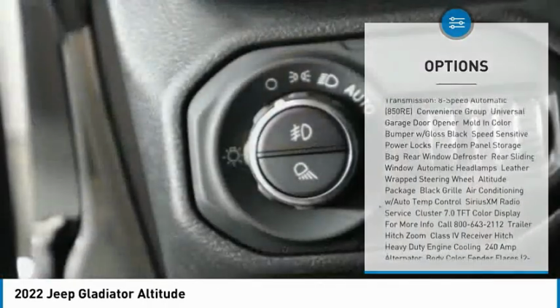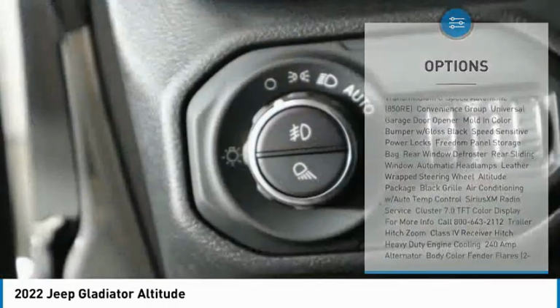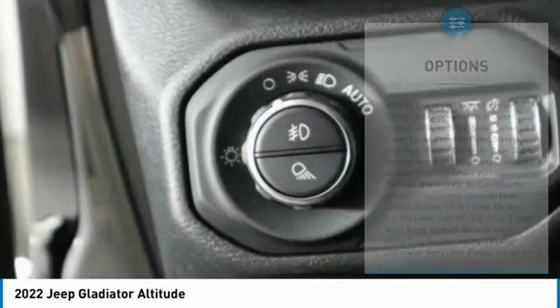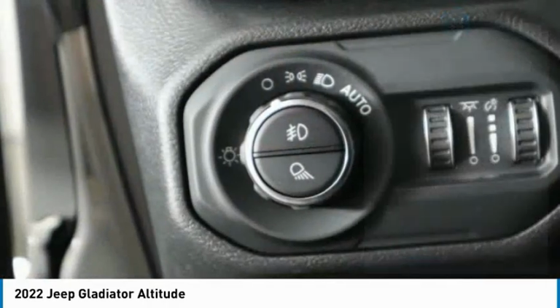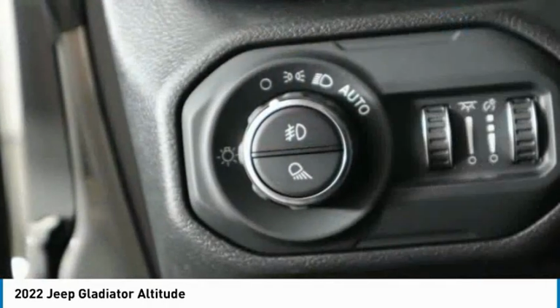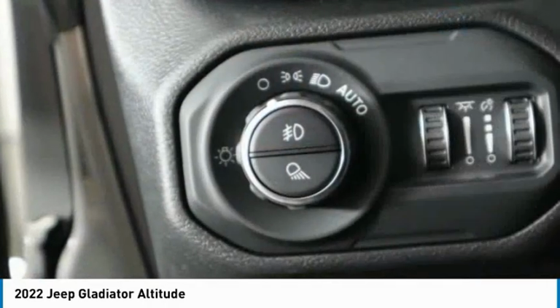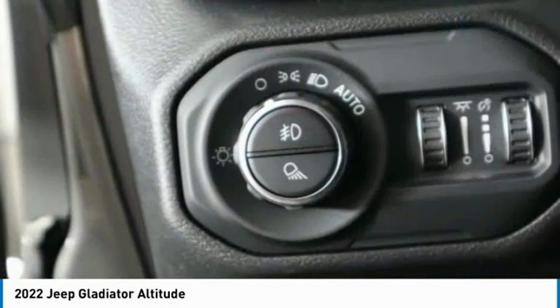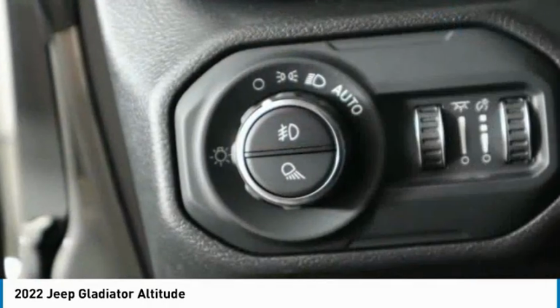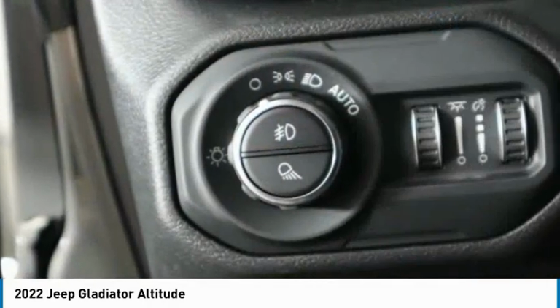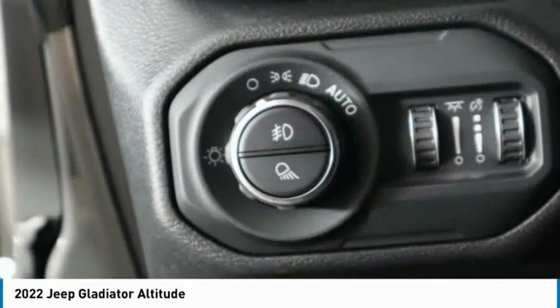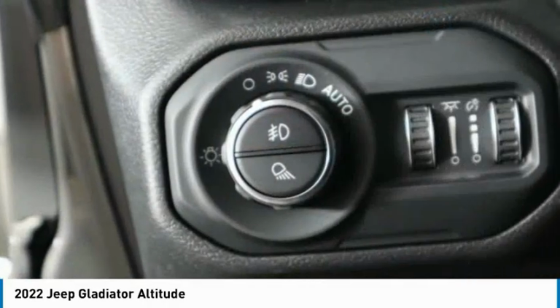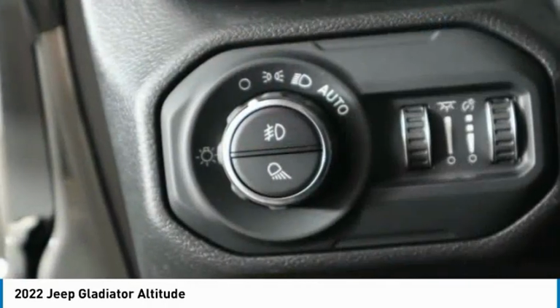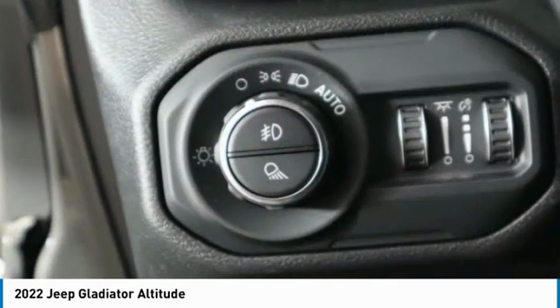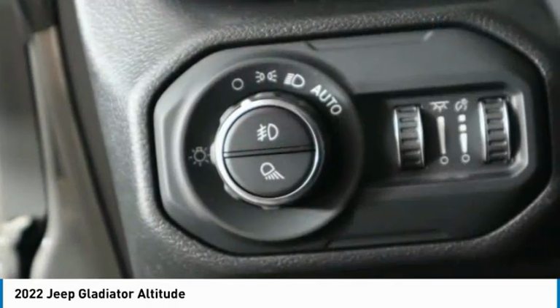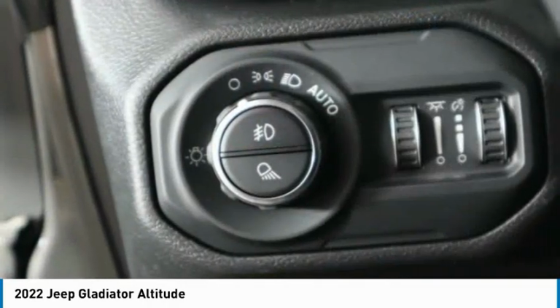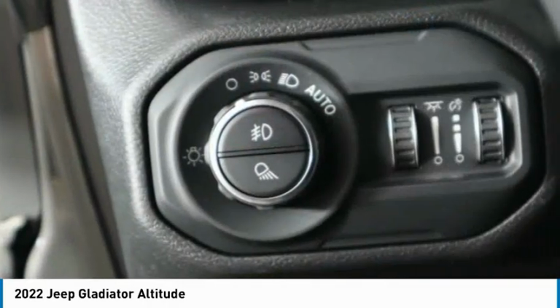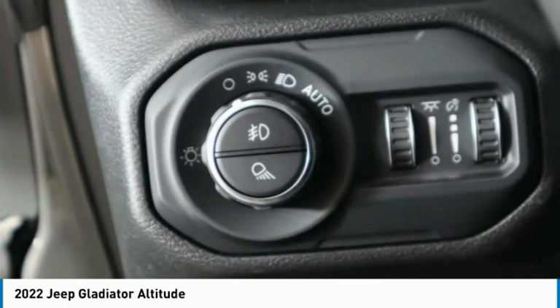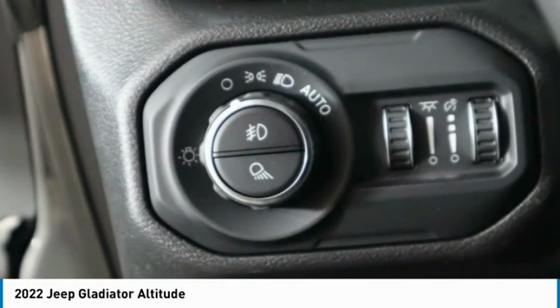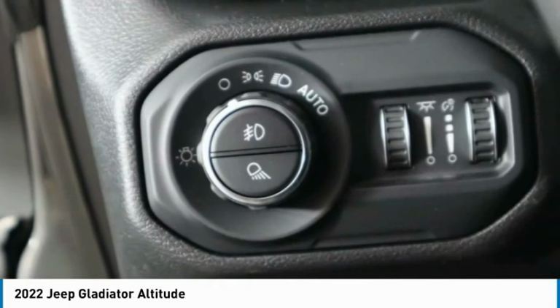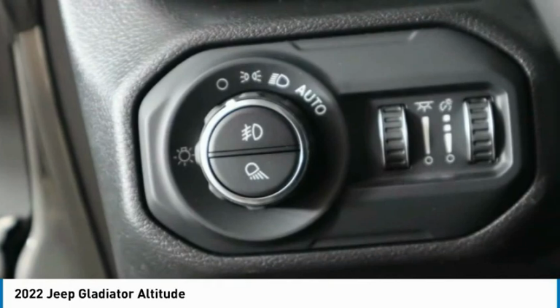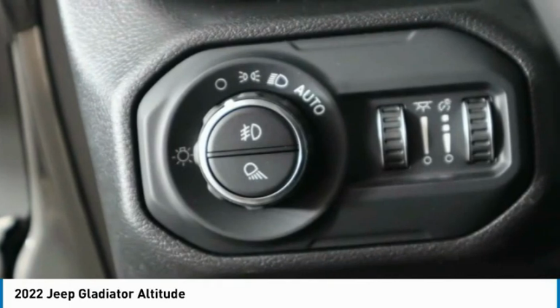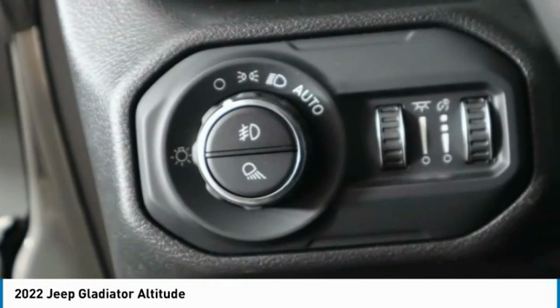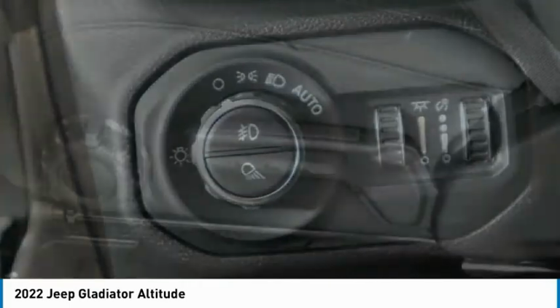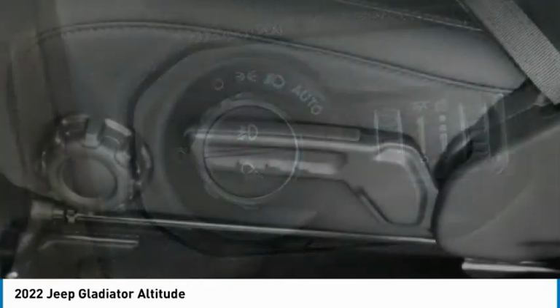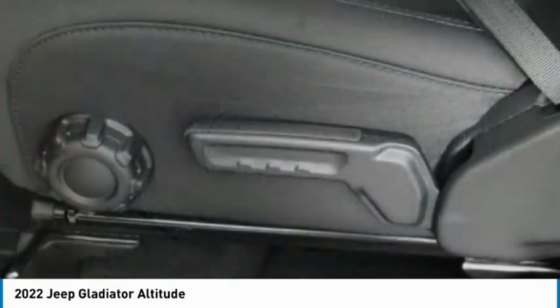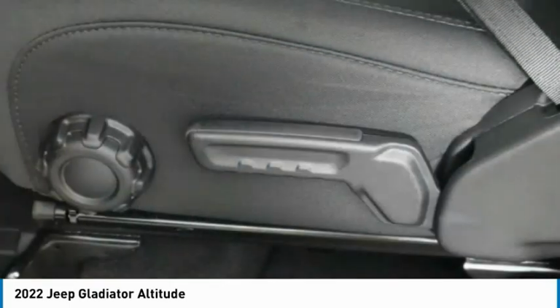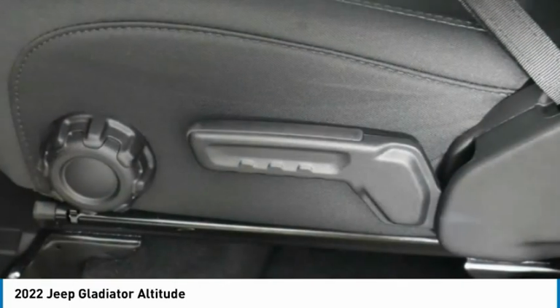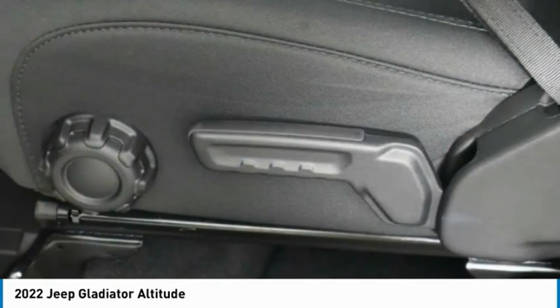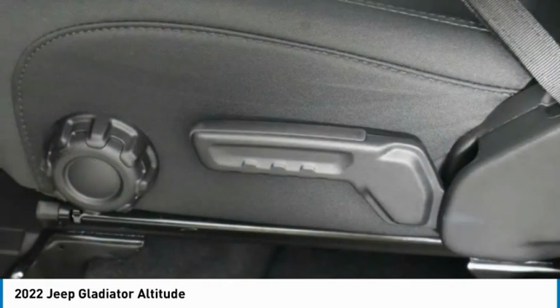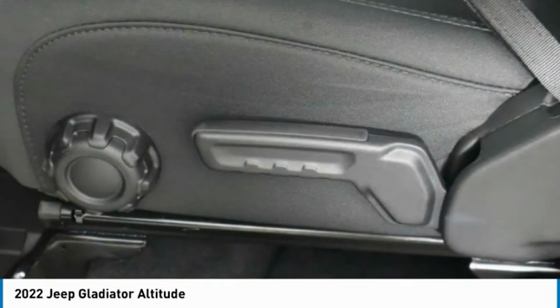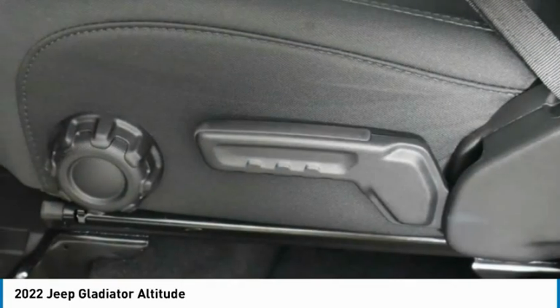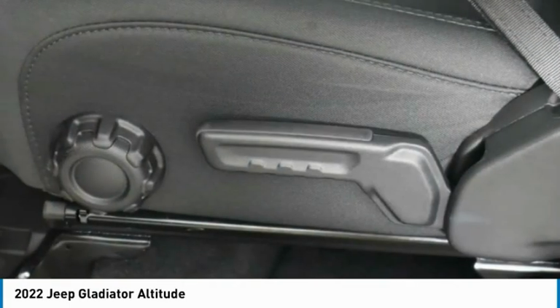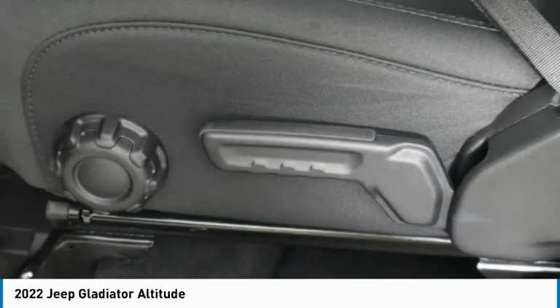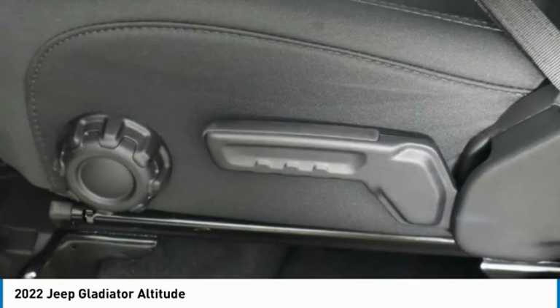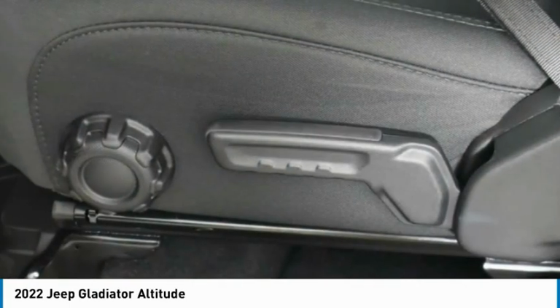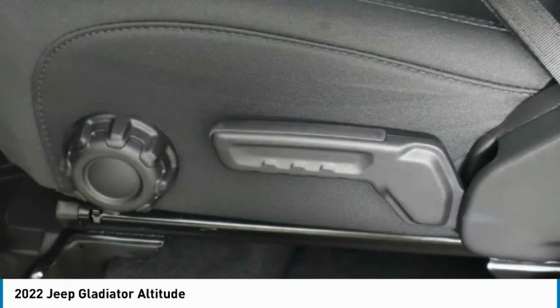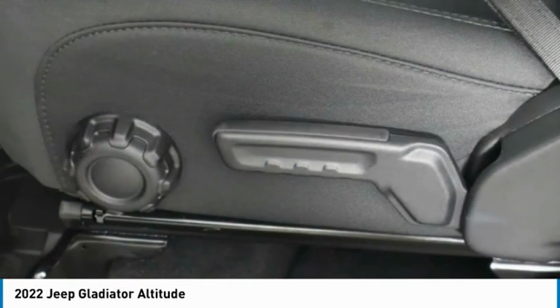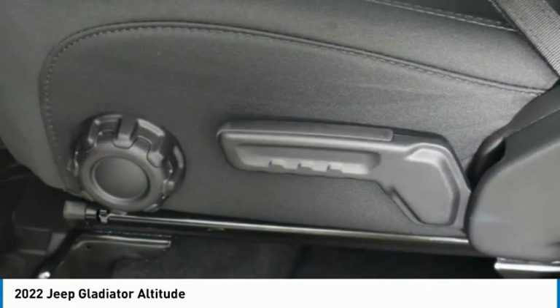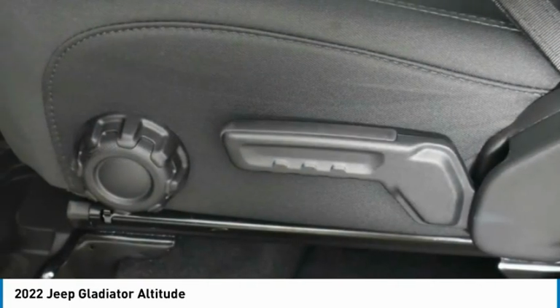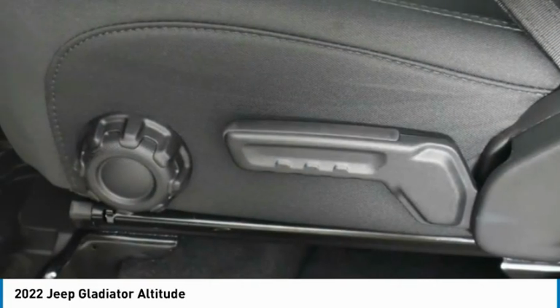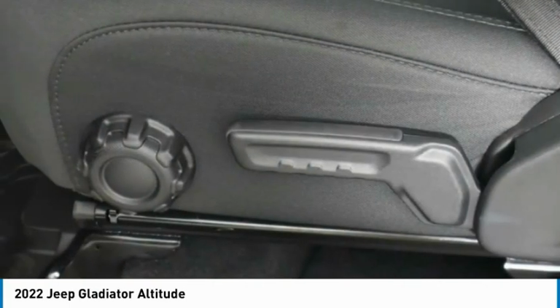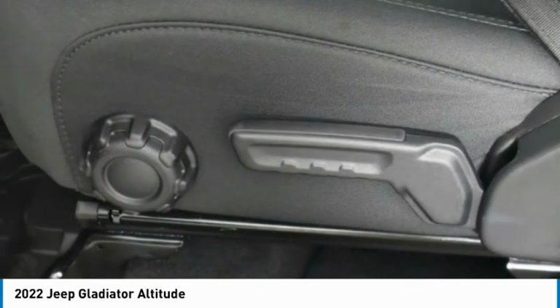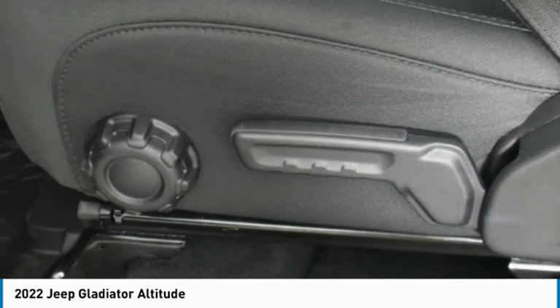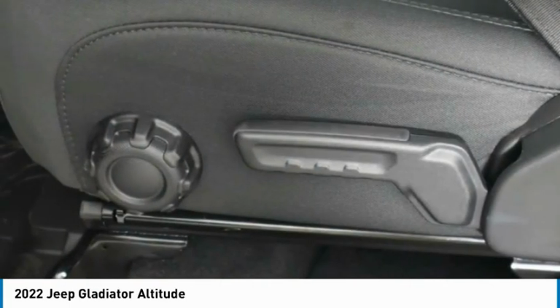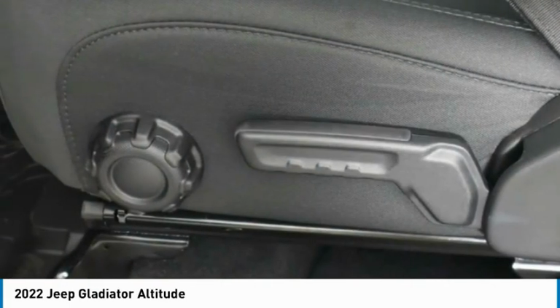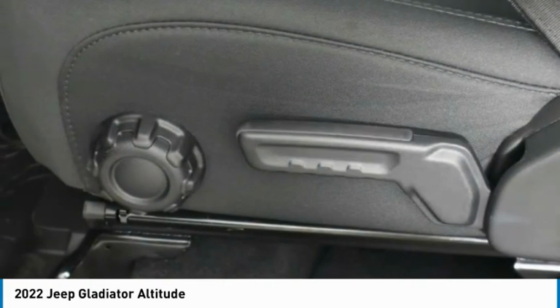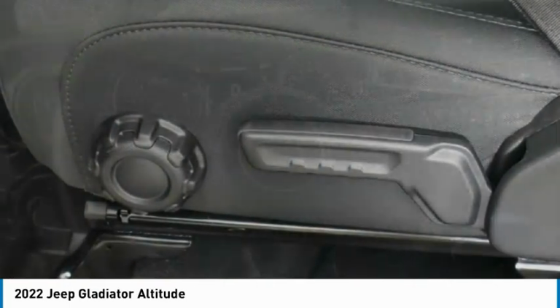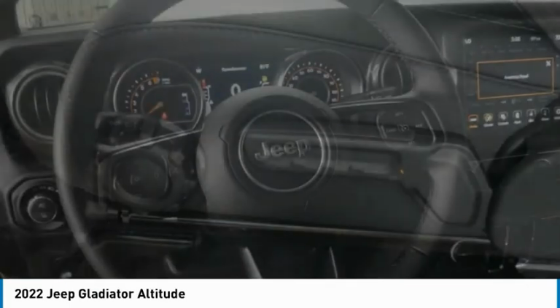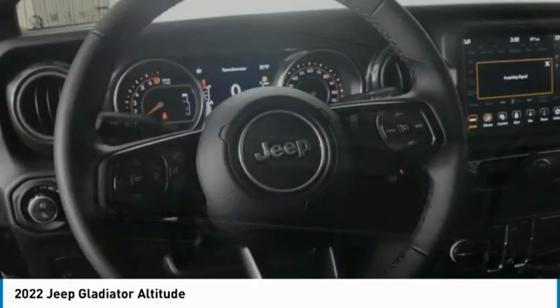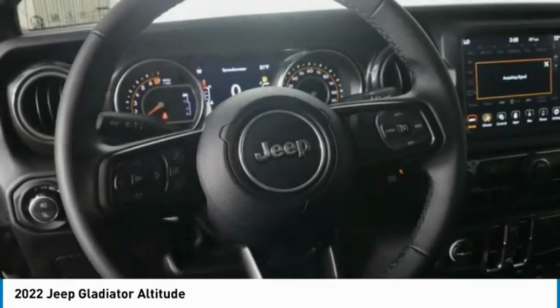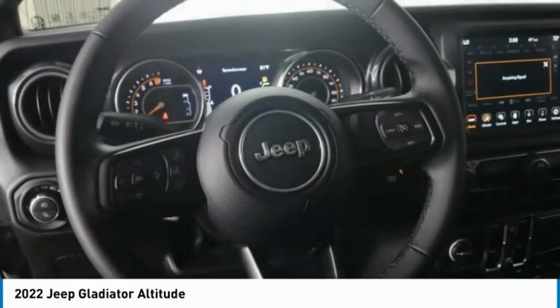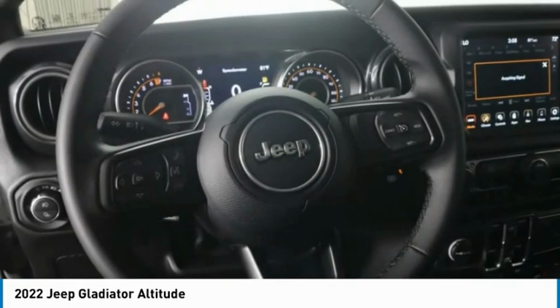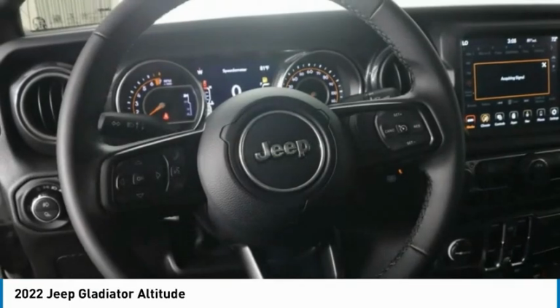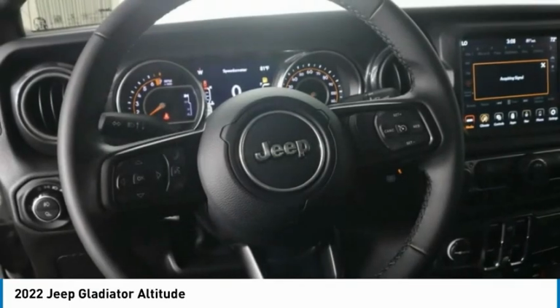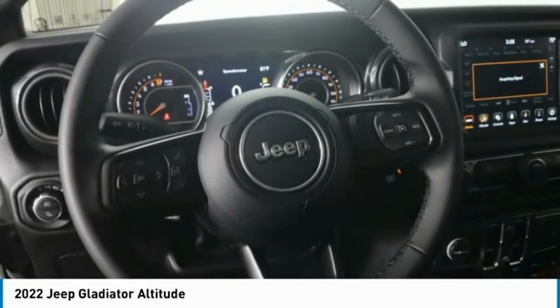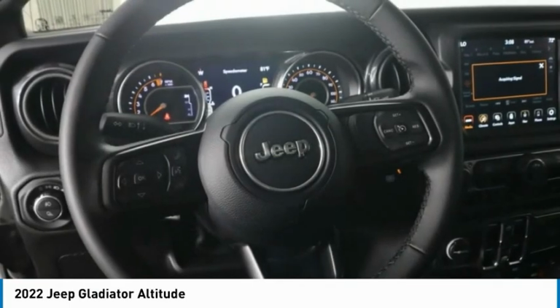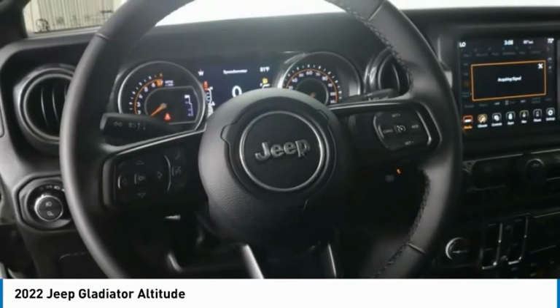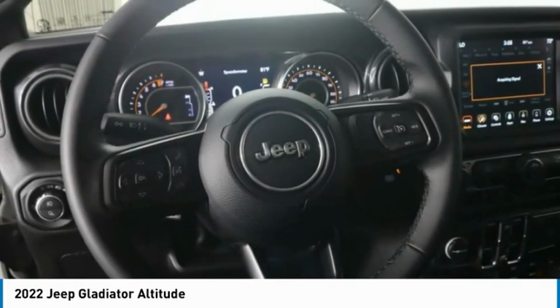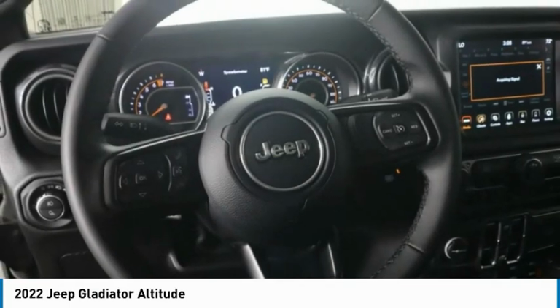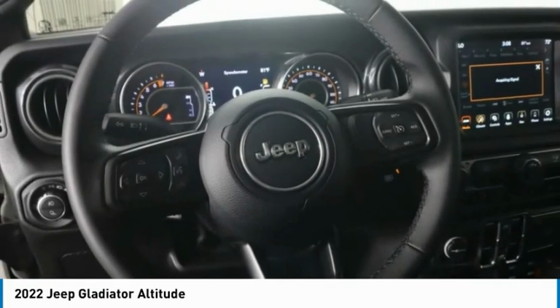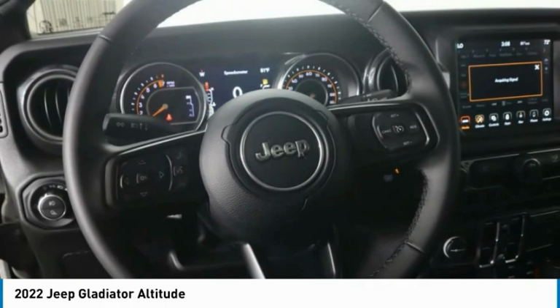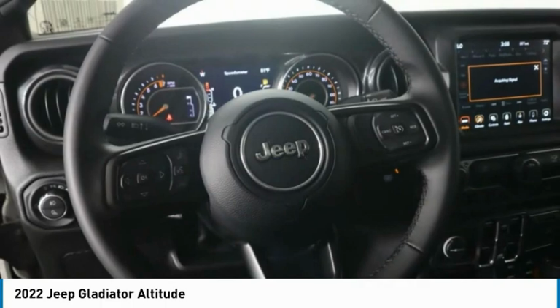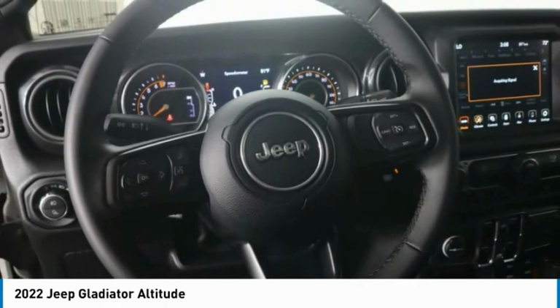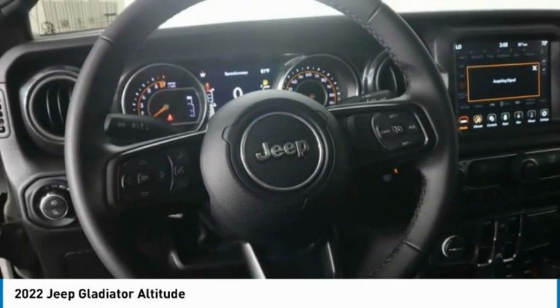Fog lamps, four-wheel disc brakes, variable speed intermittent wipers. Your new ride is just a phone call away.